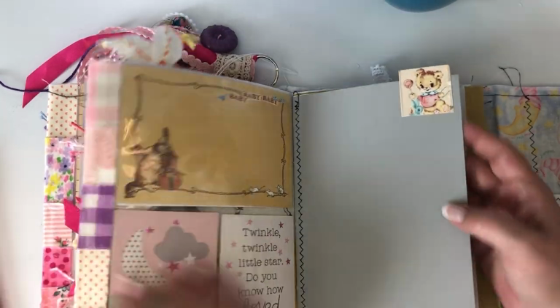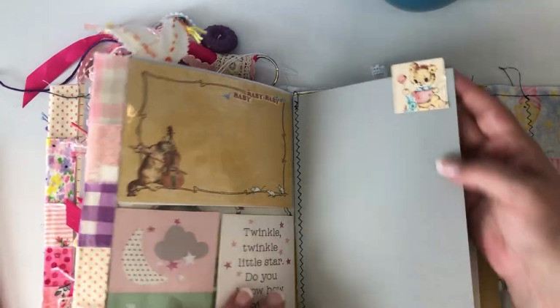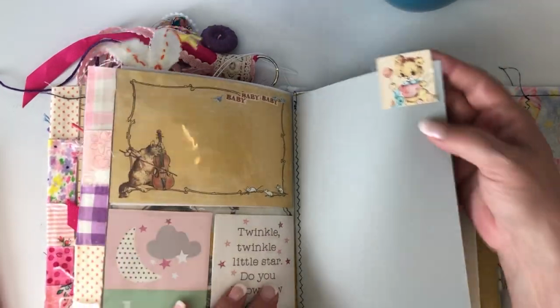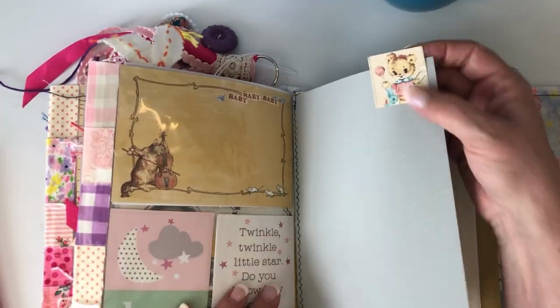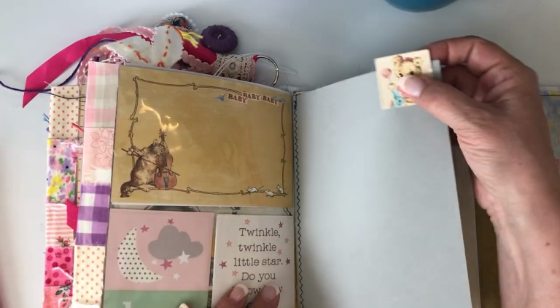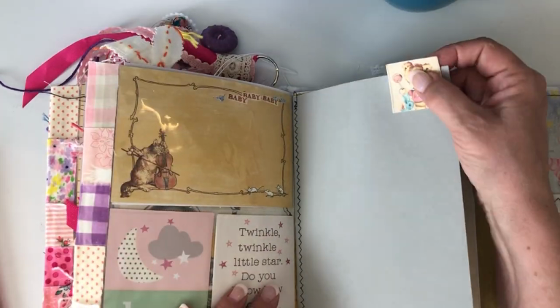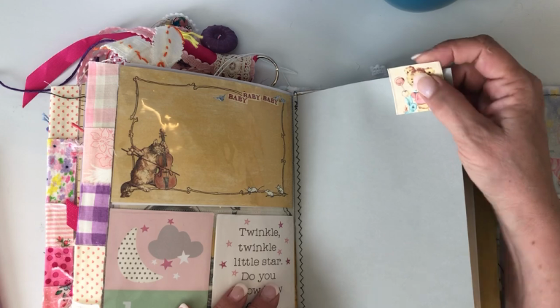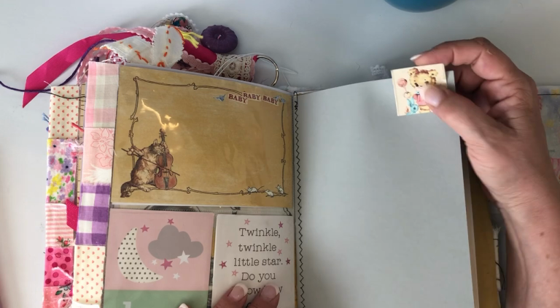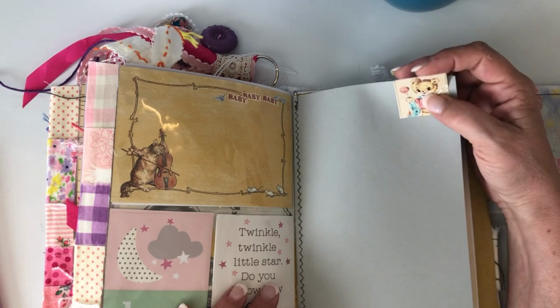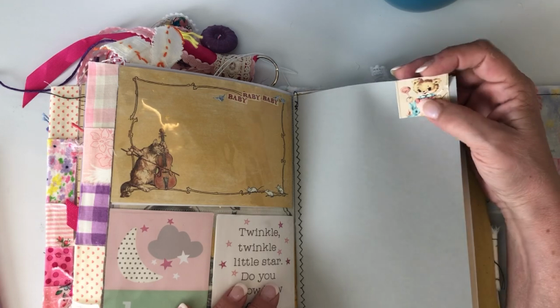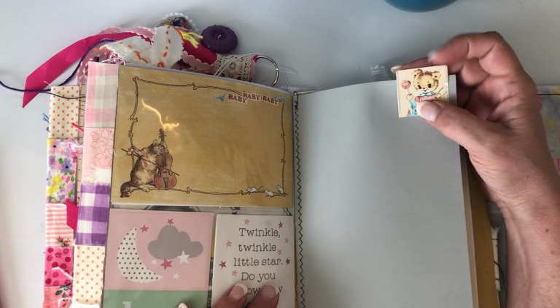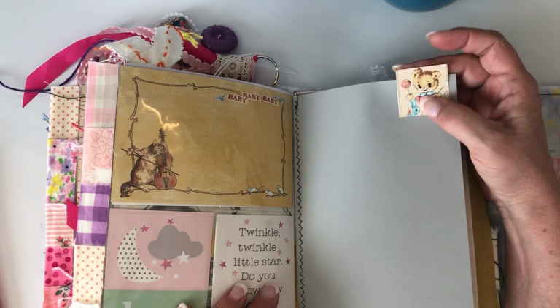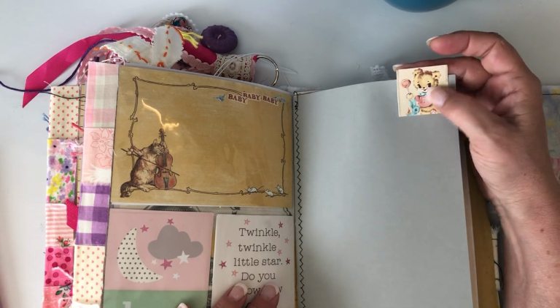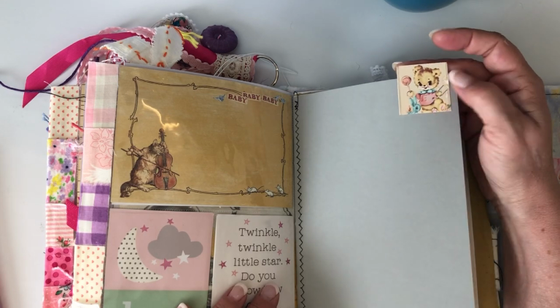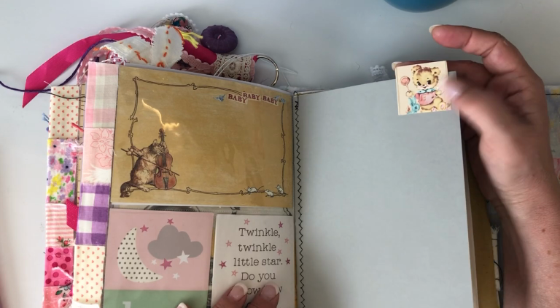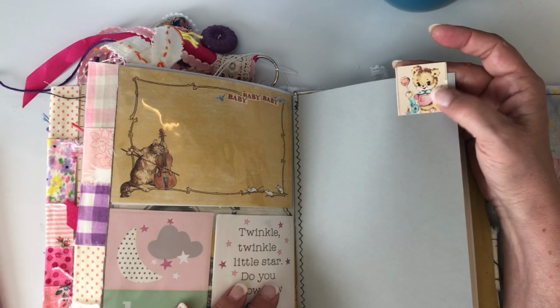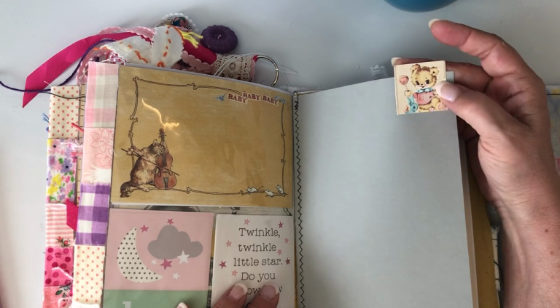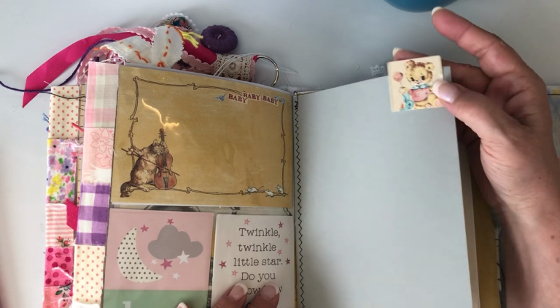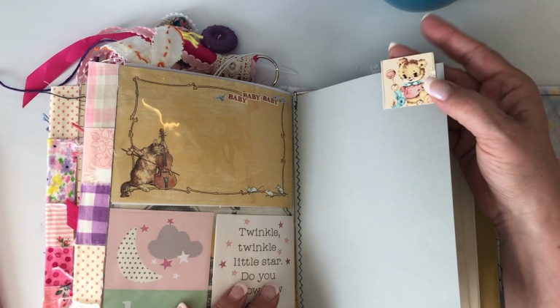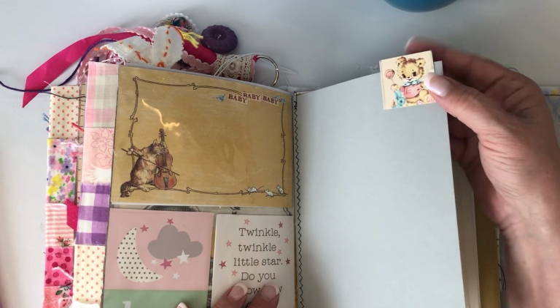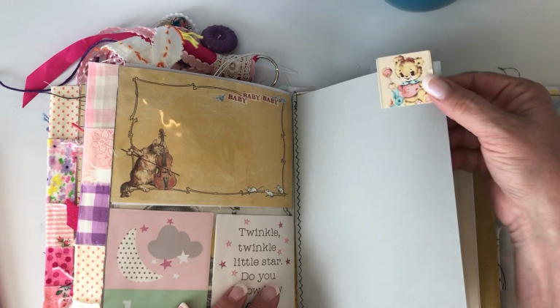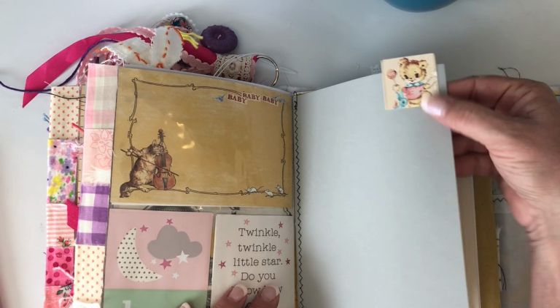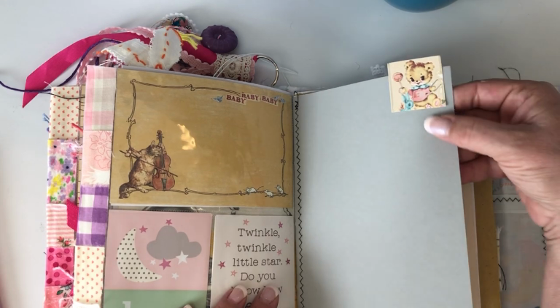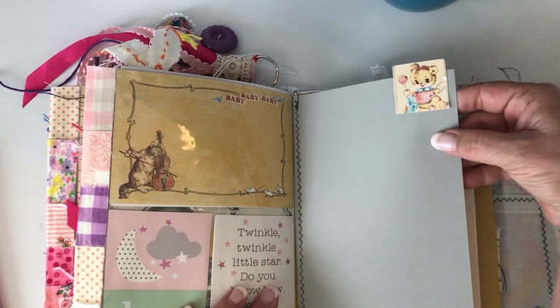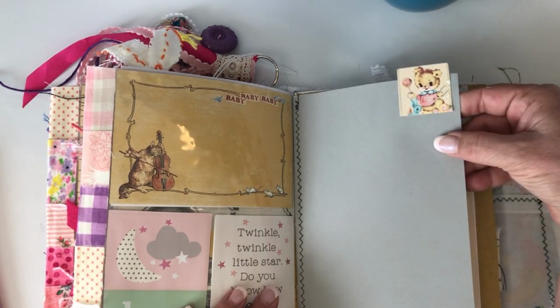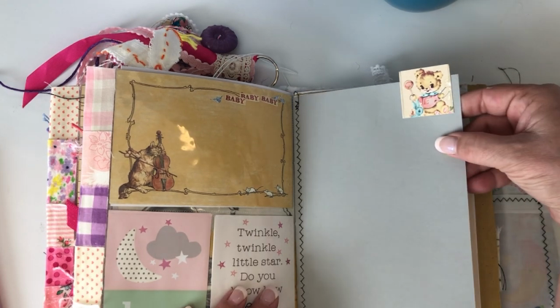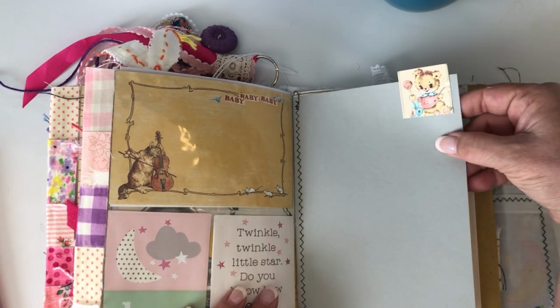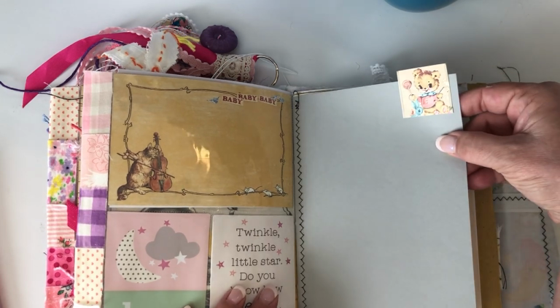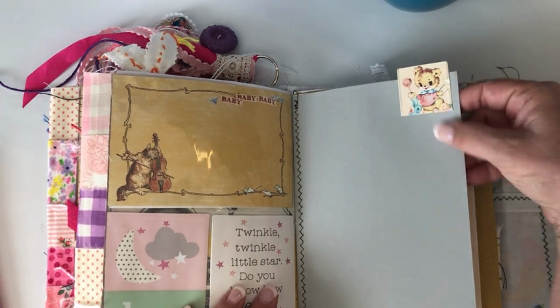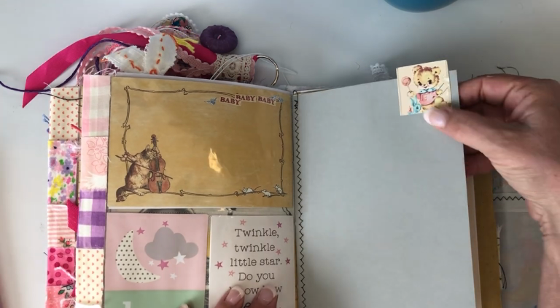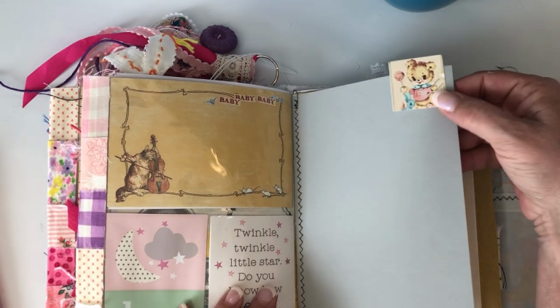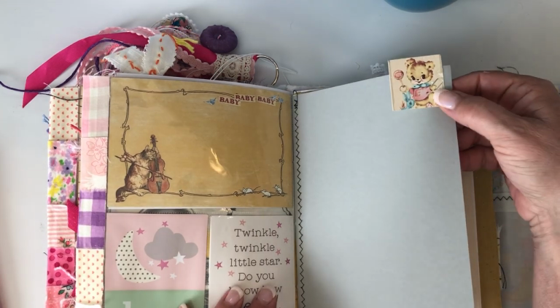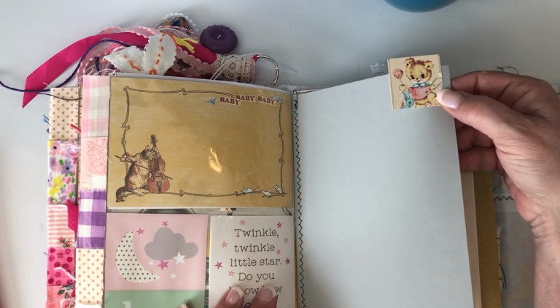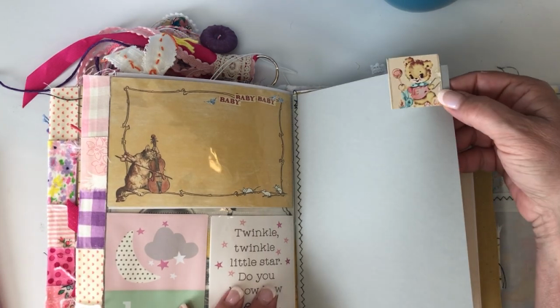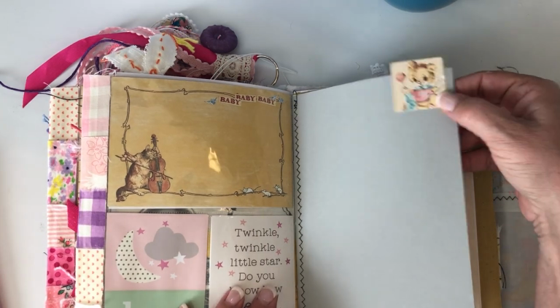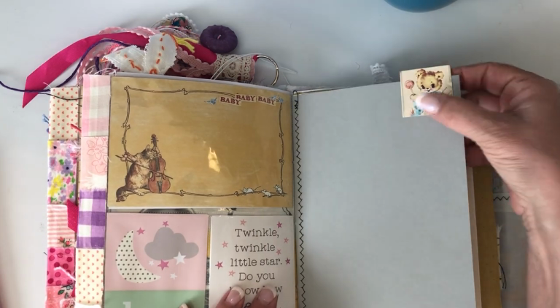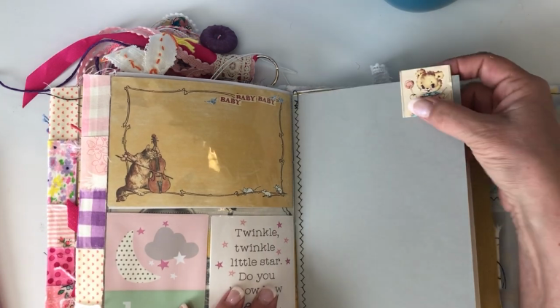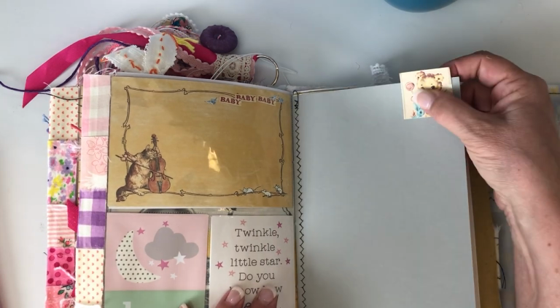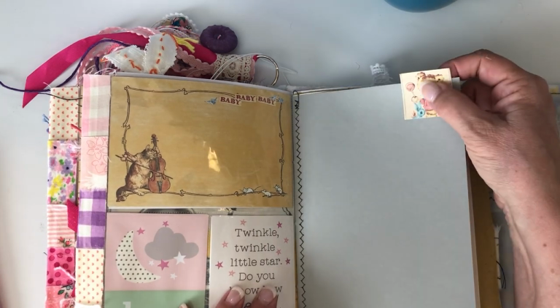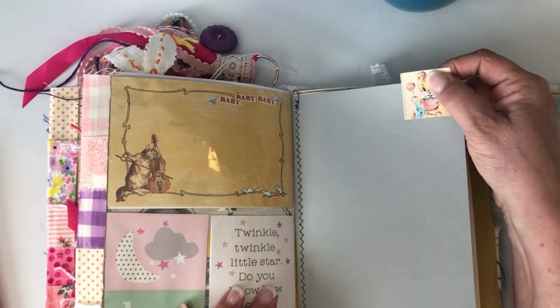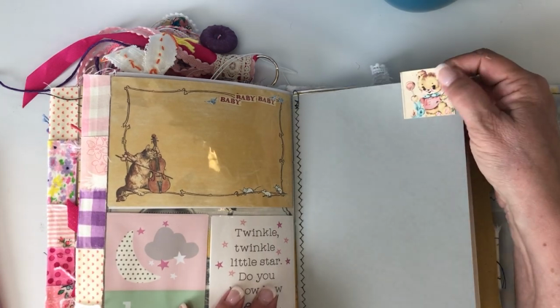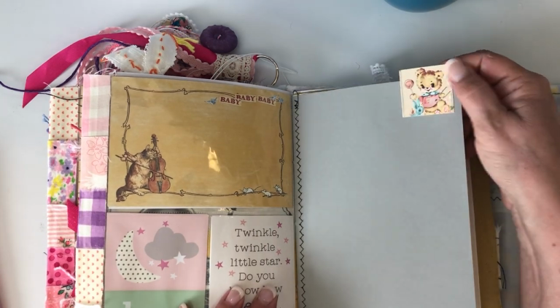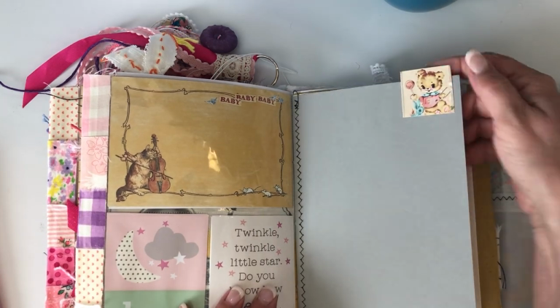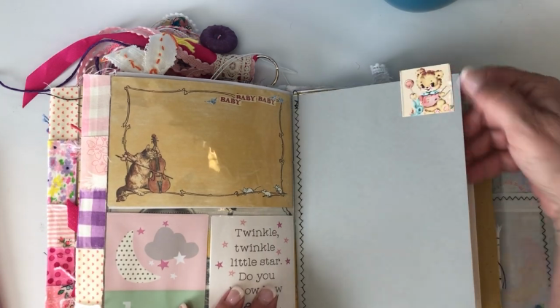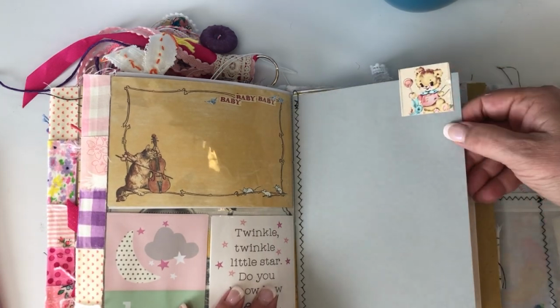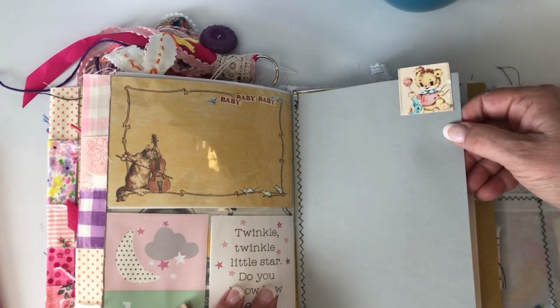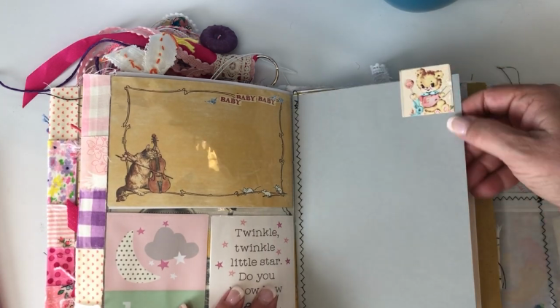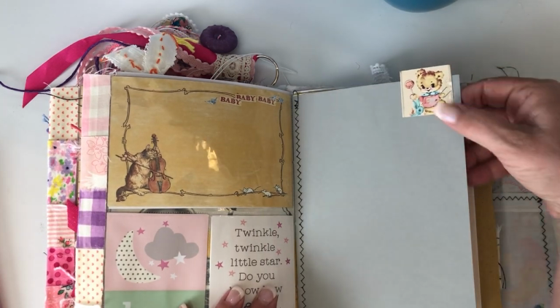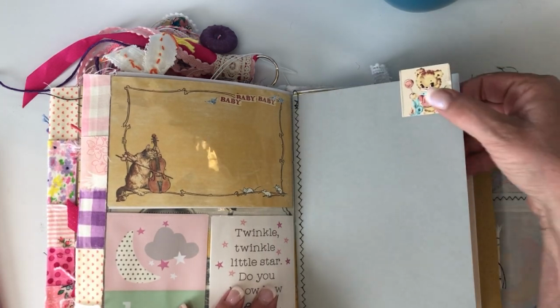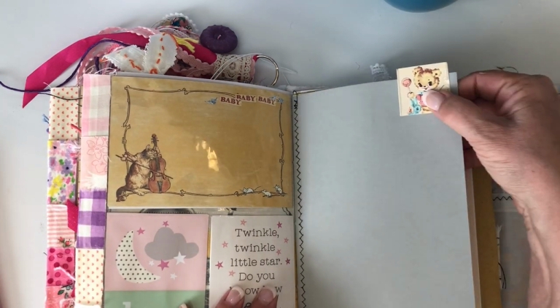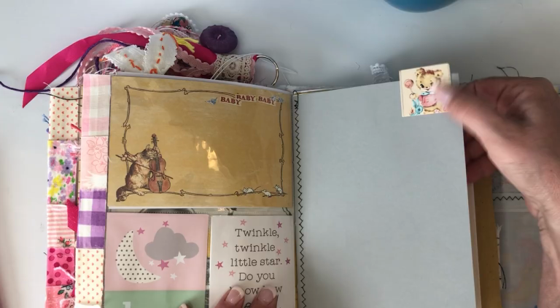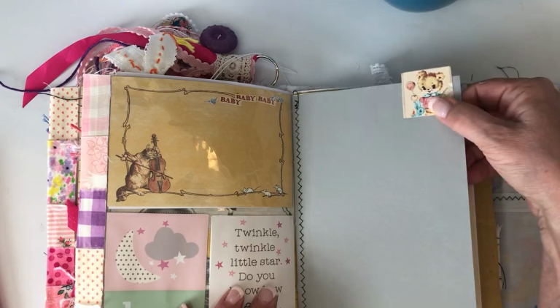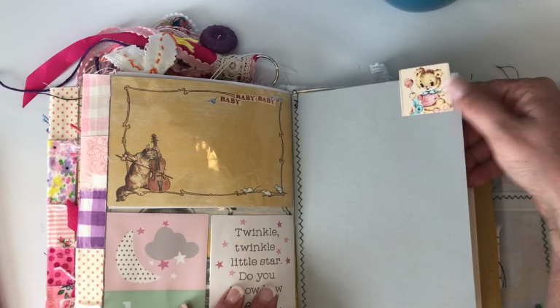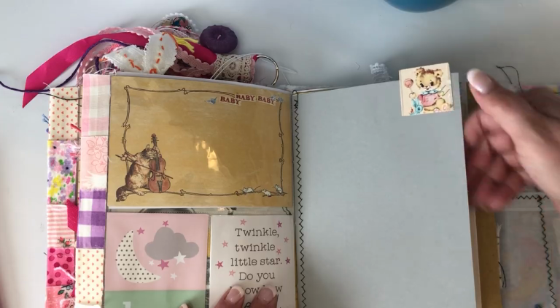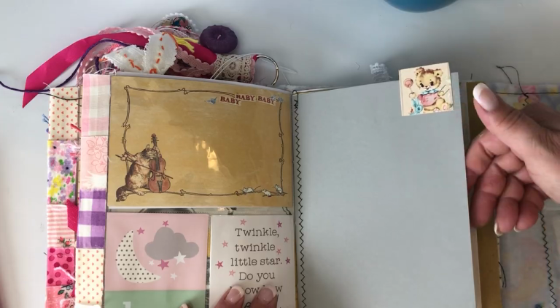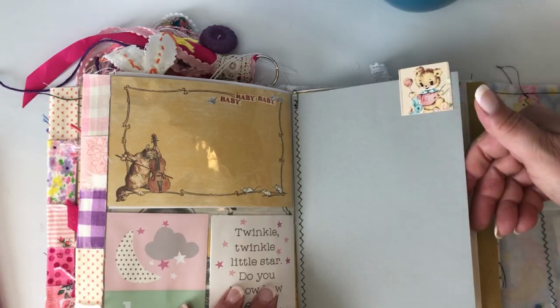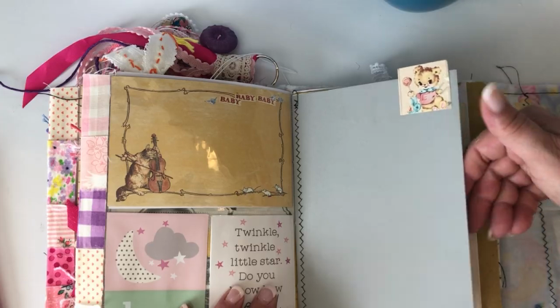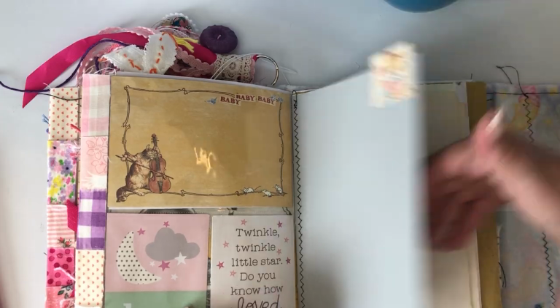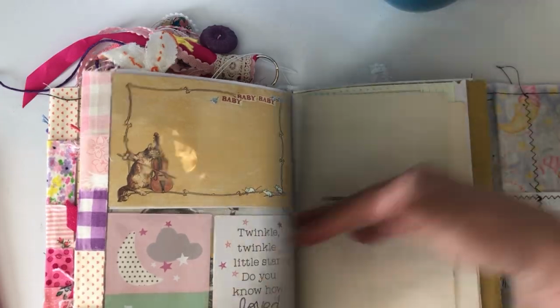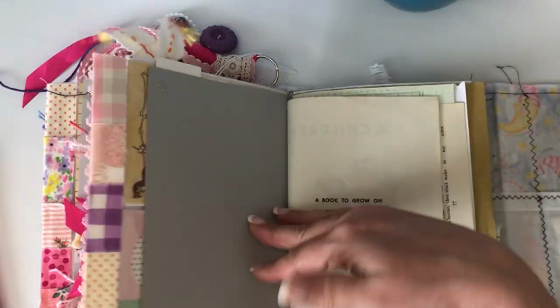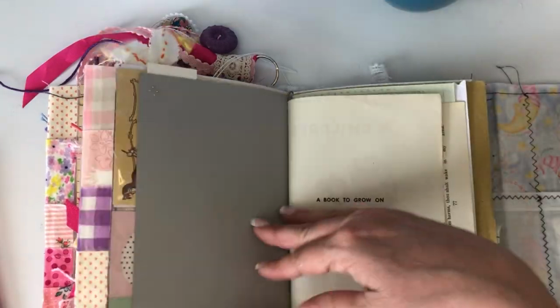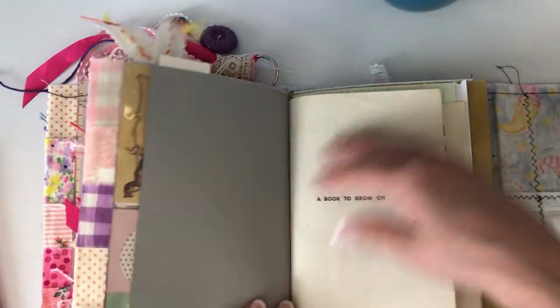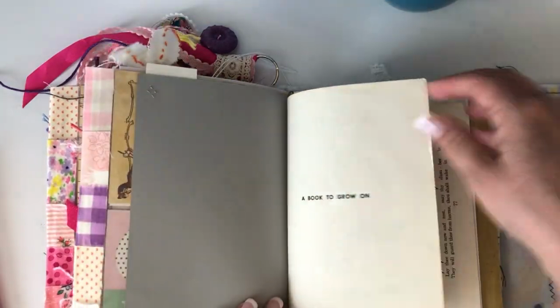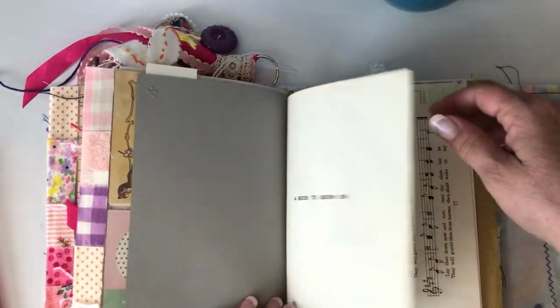This is just a little scrap of paper from my Prima collection — I just stapled that as a little tab.